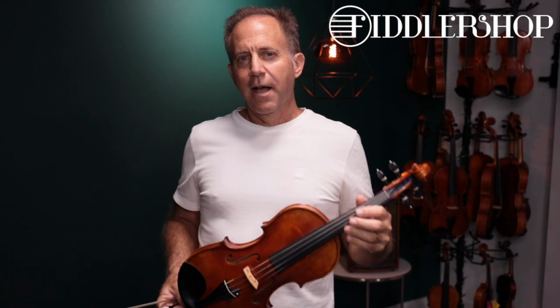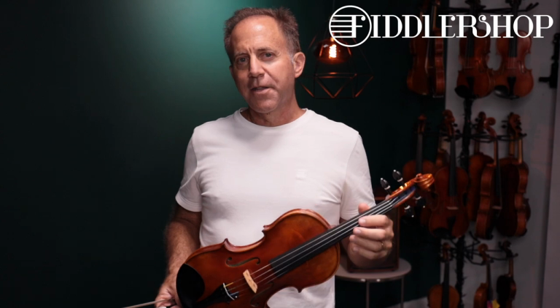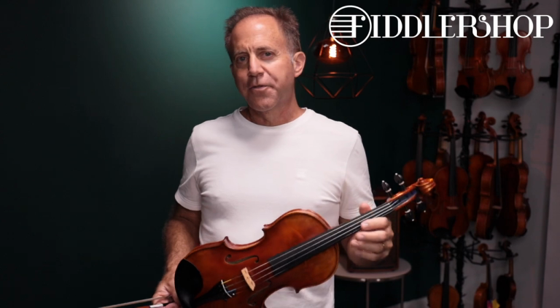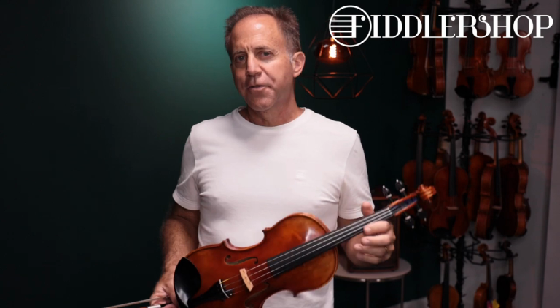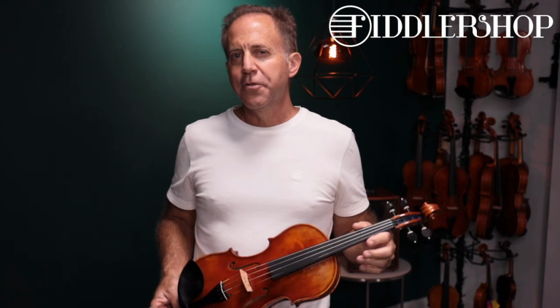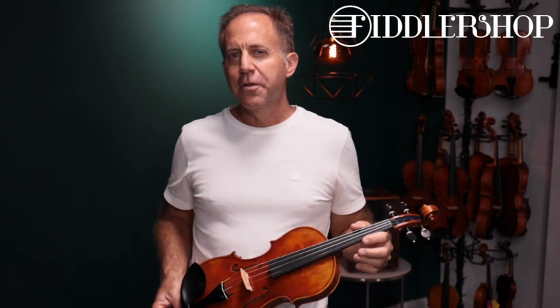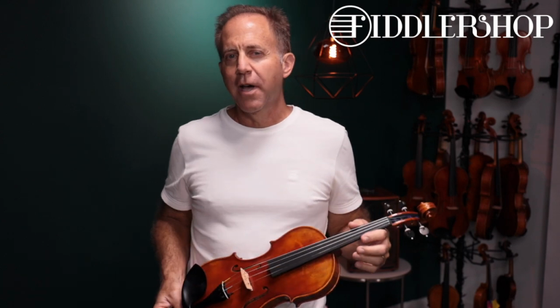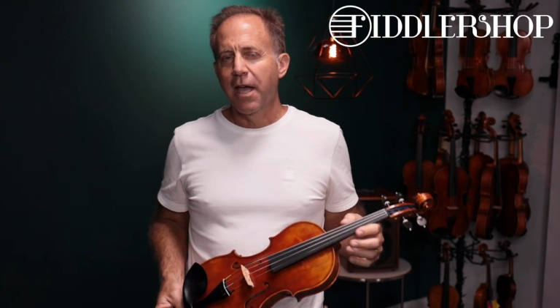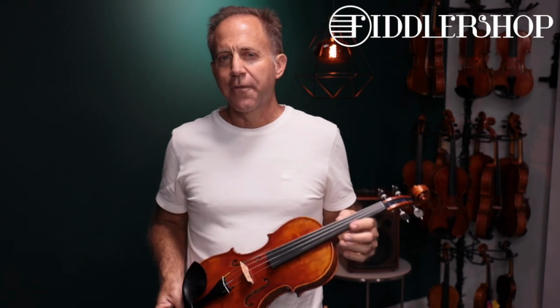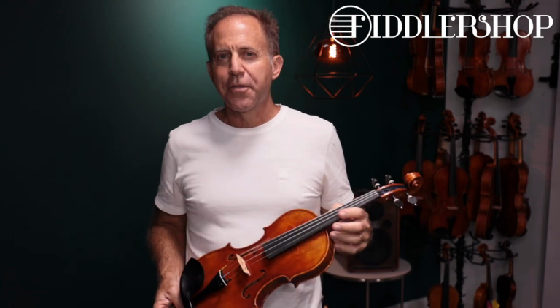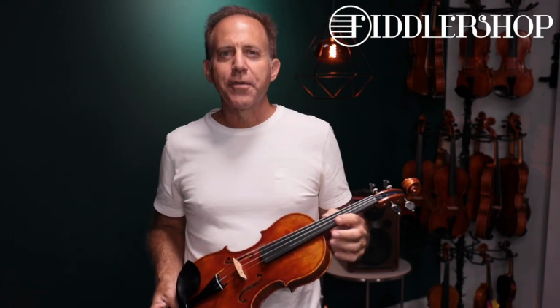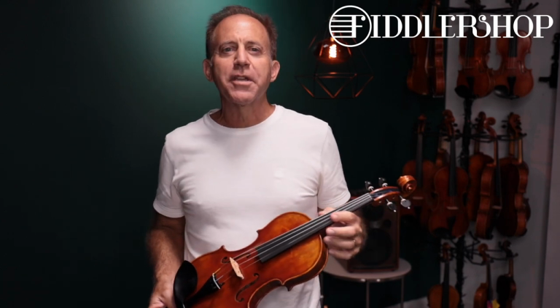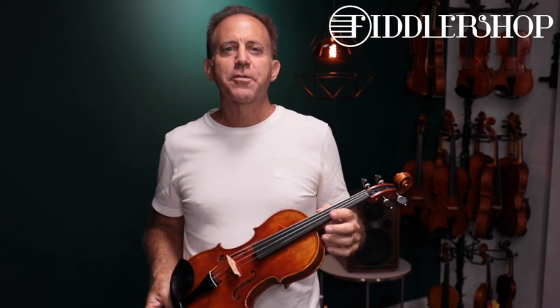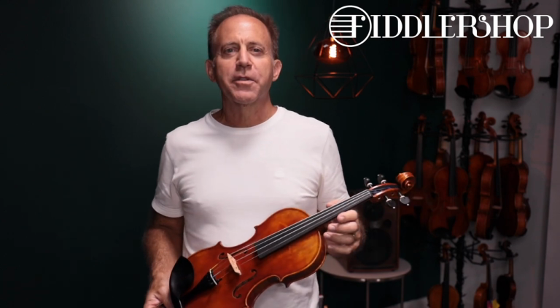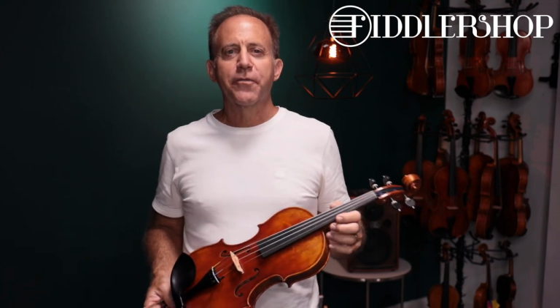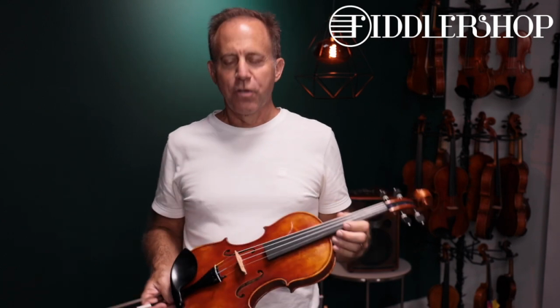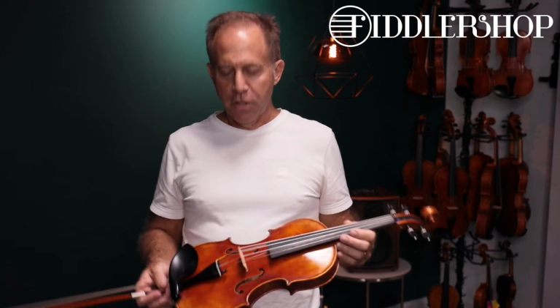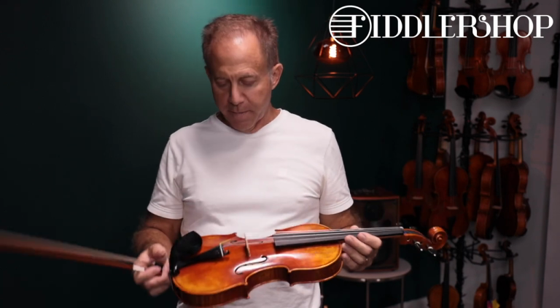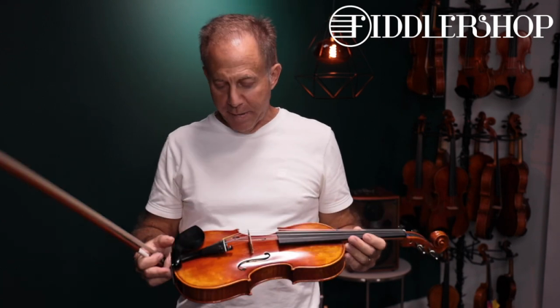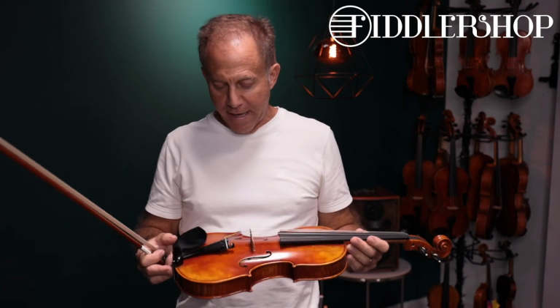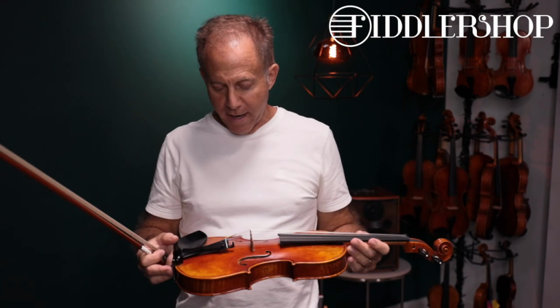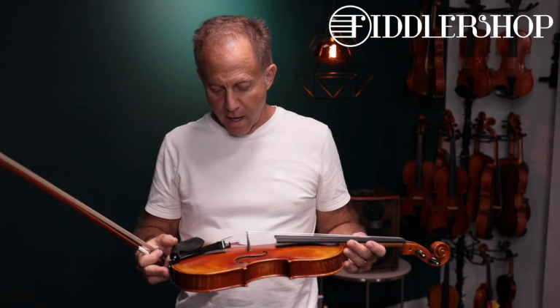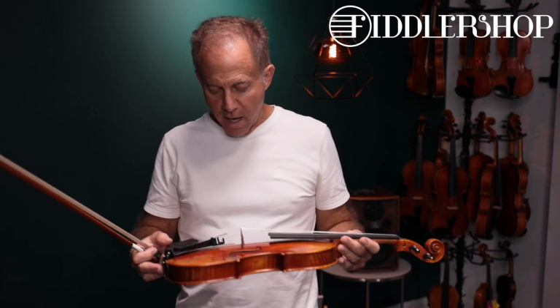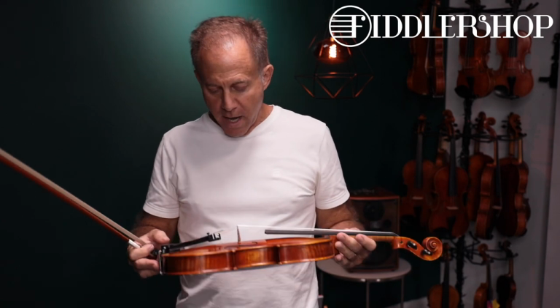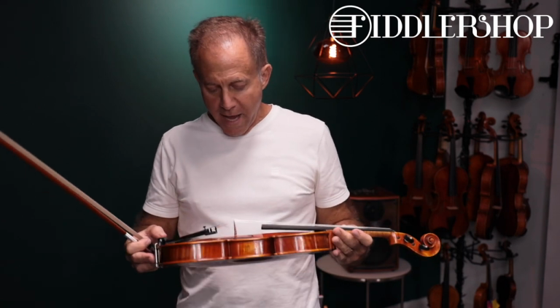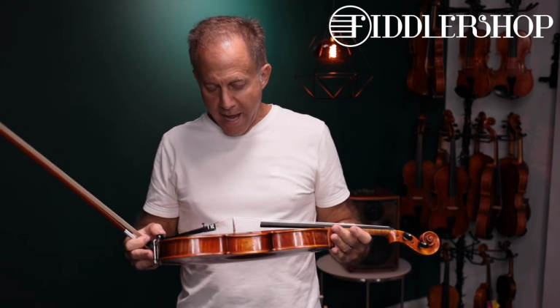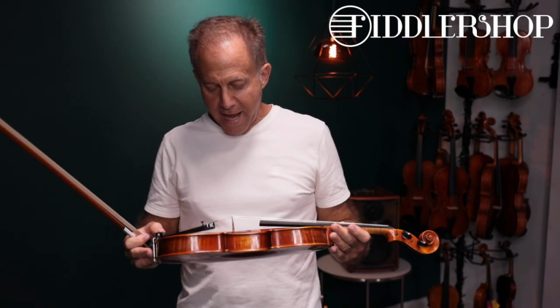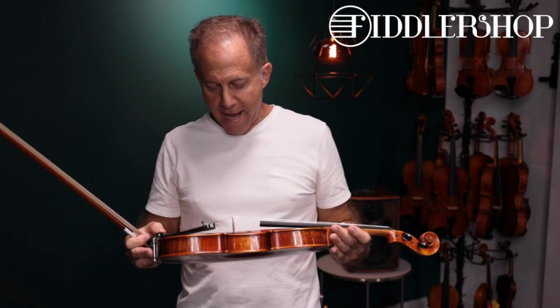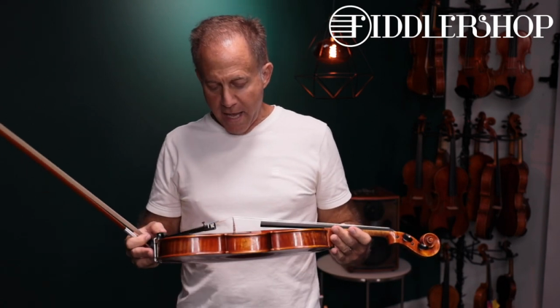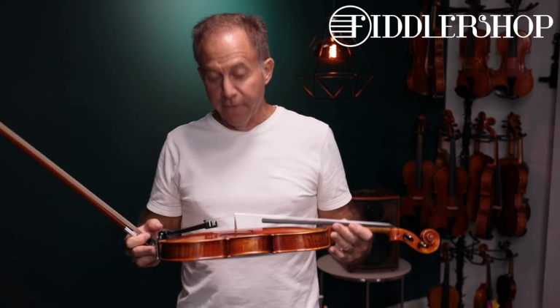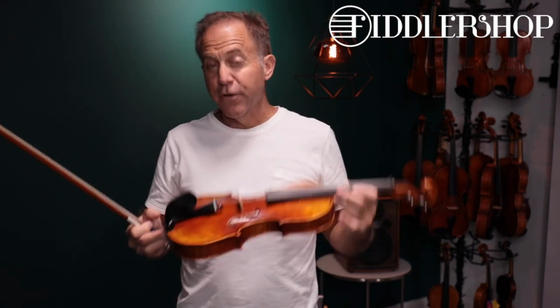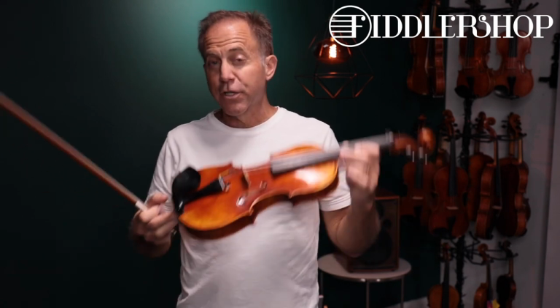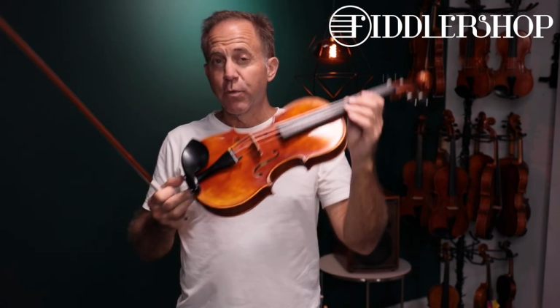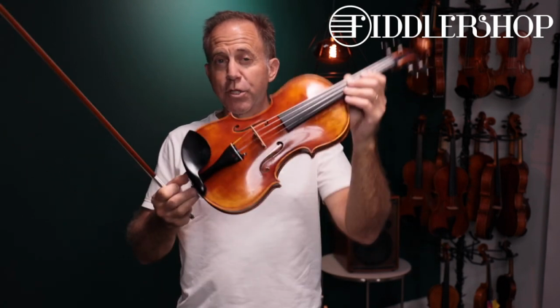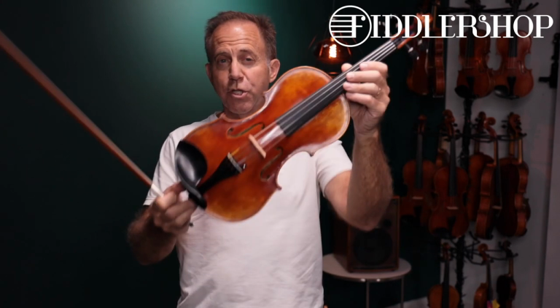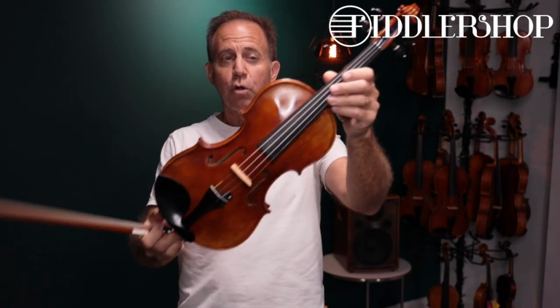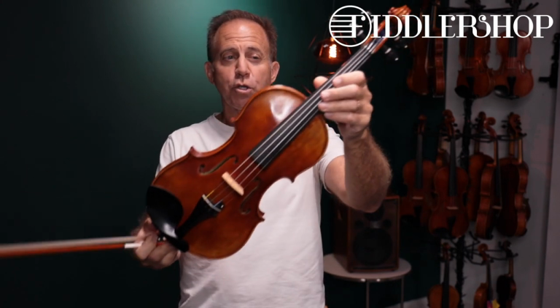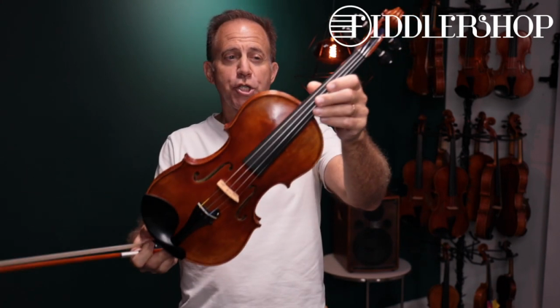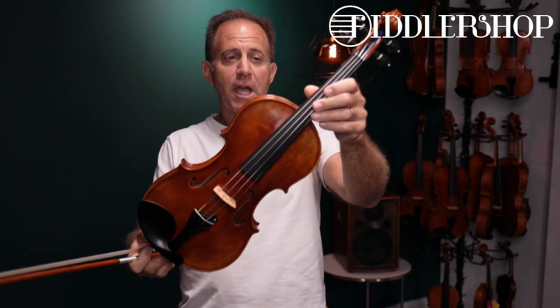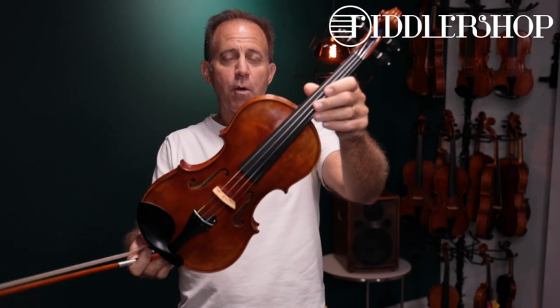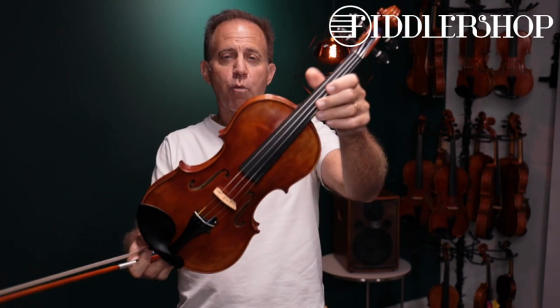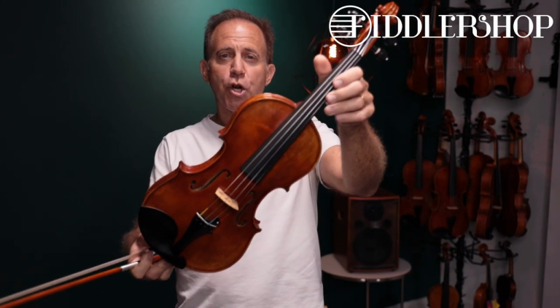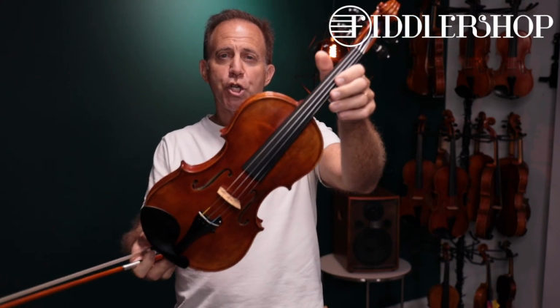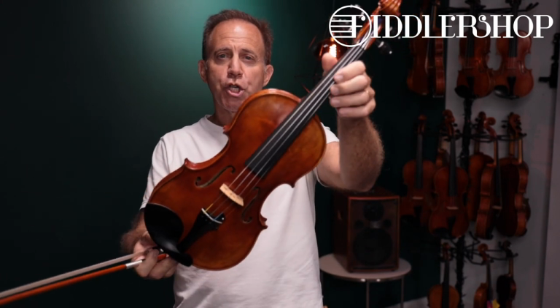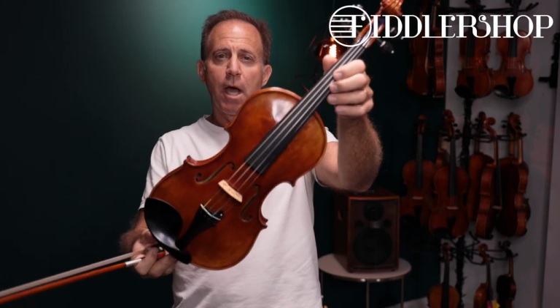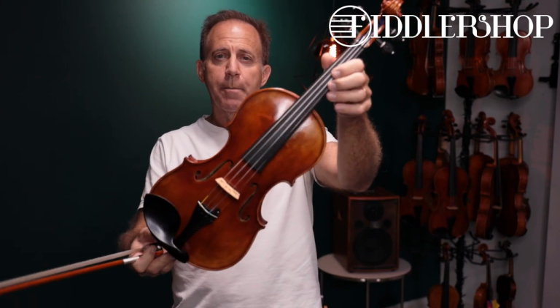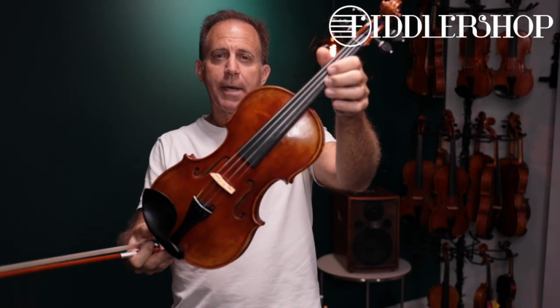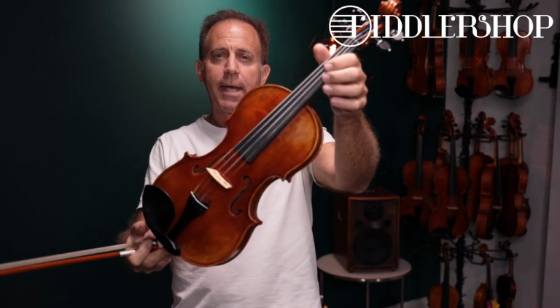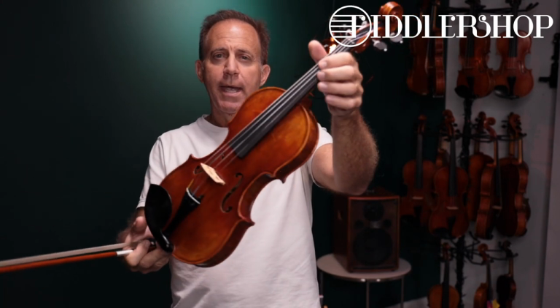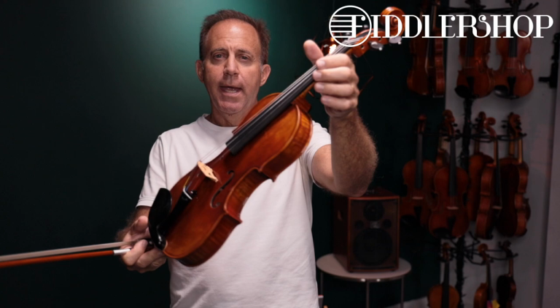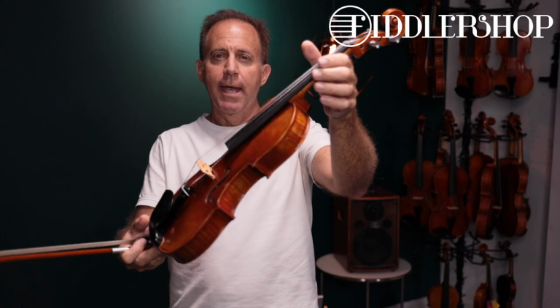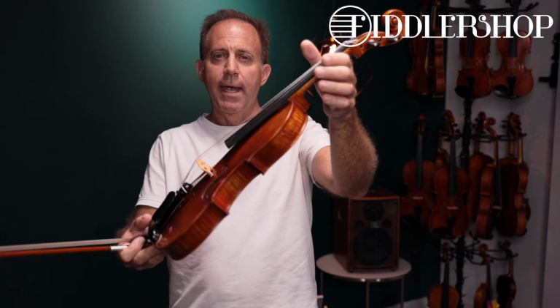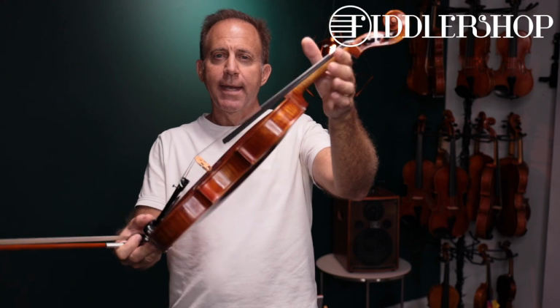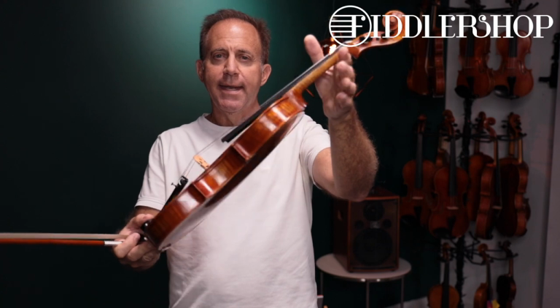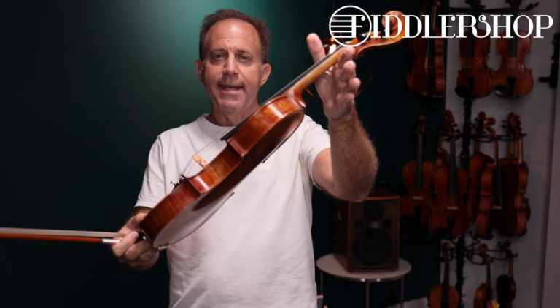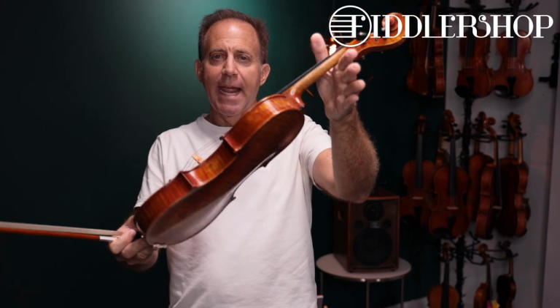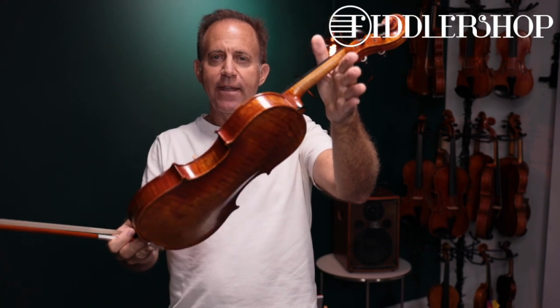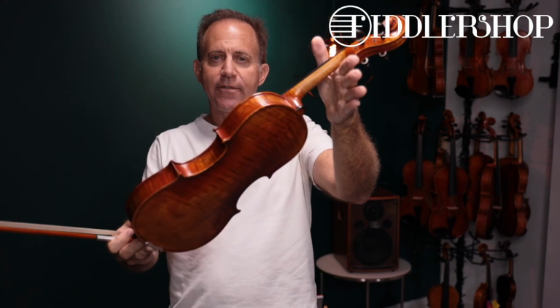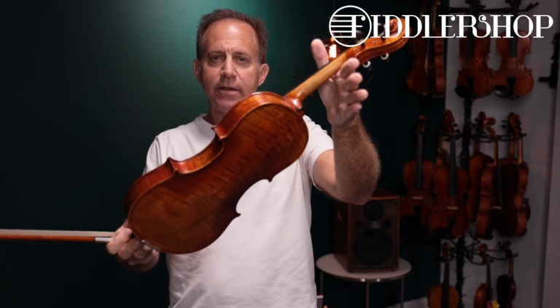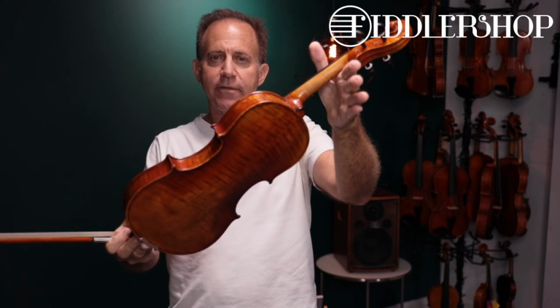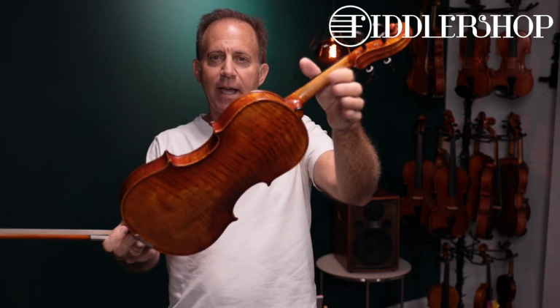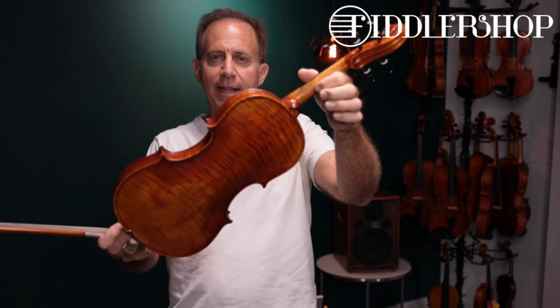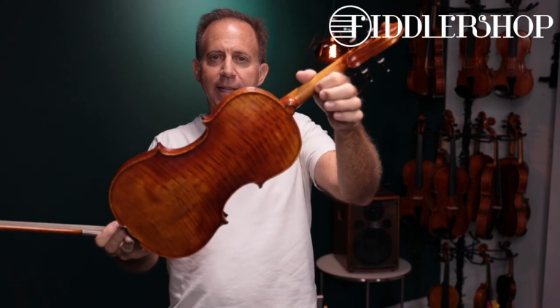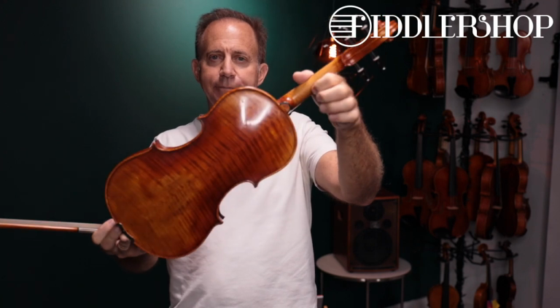Hi Drew, I have three instruments for you to compare and the first one is the Holstein Workshop David Violin.